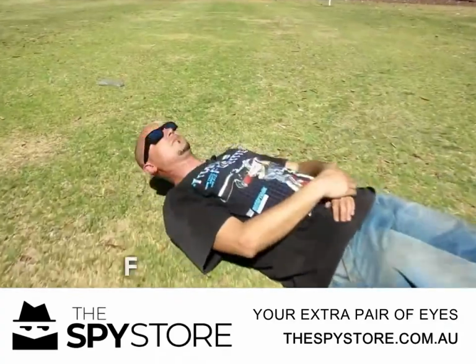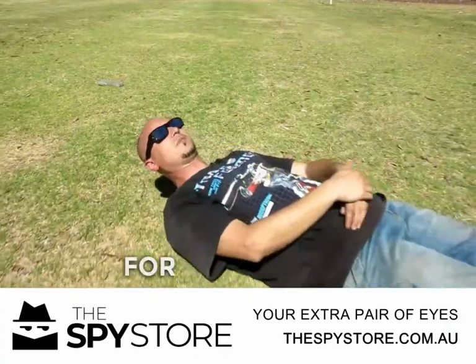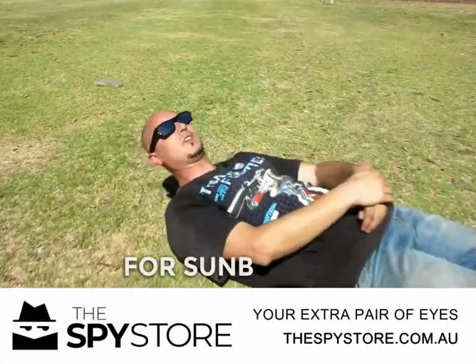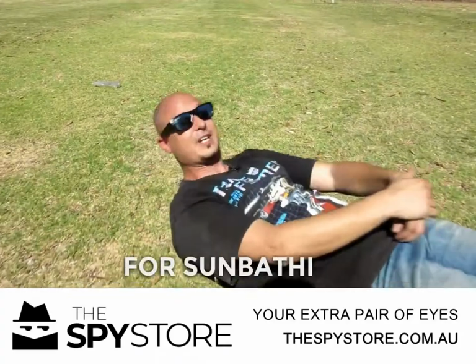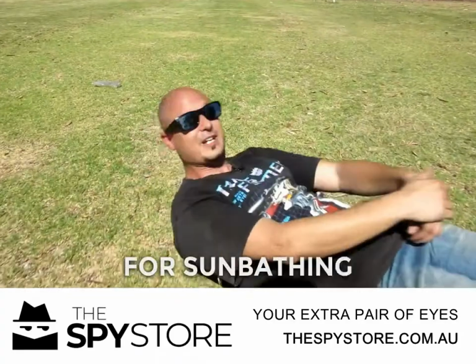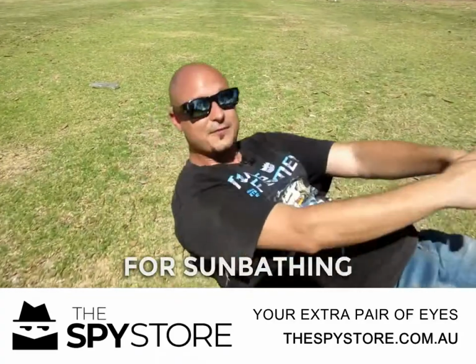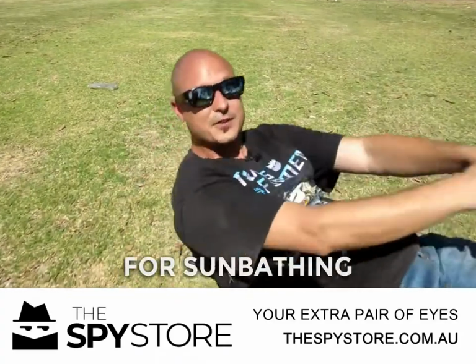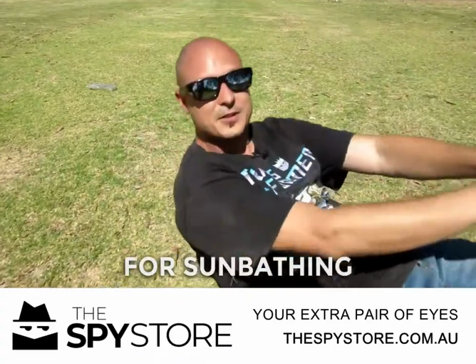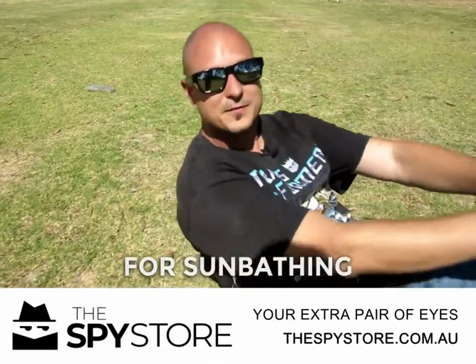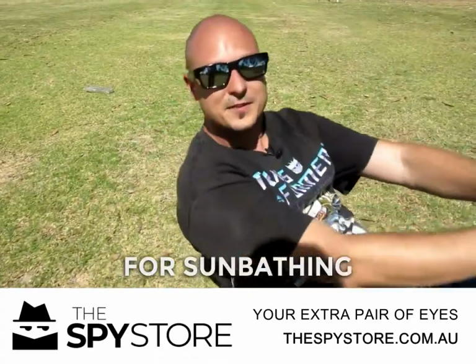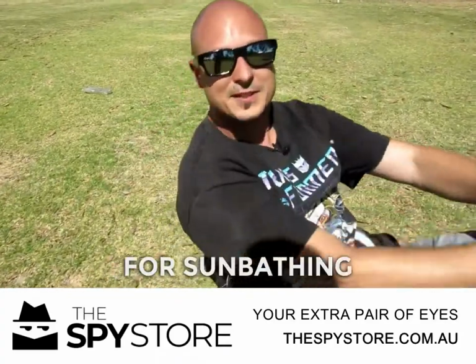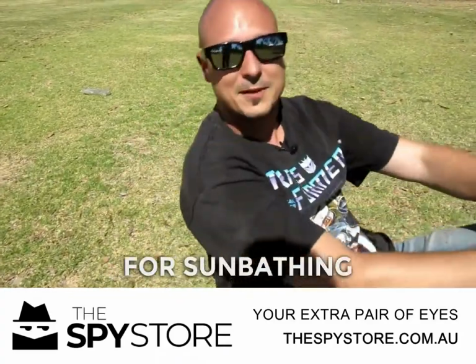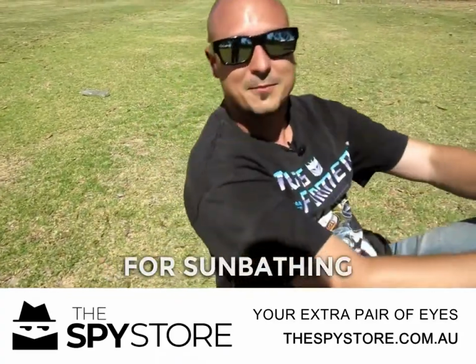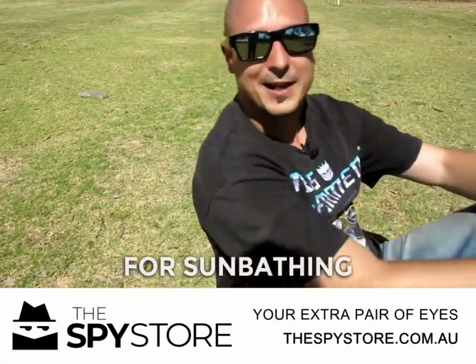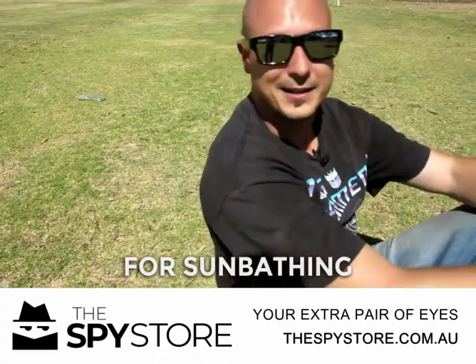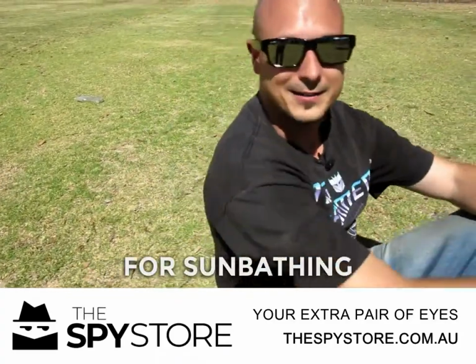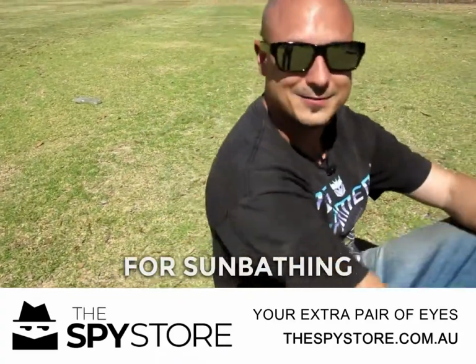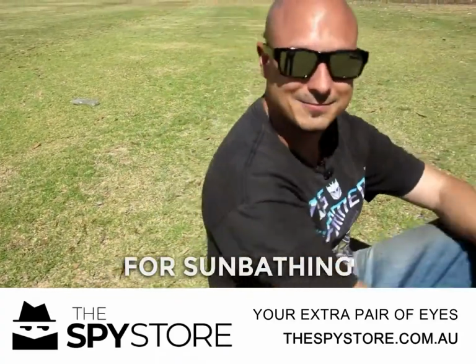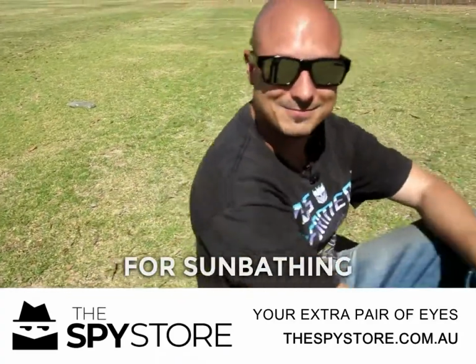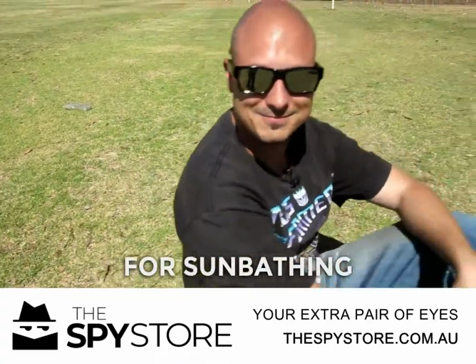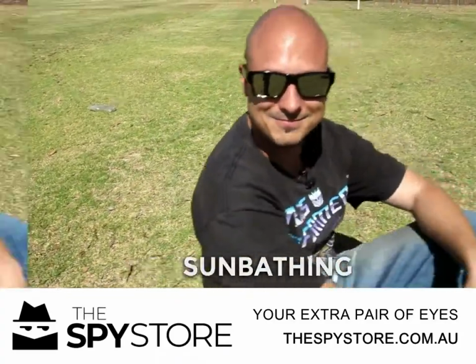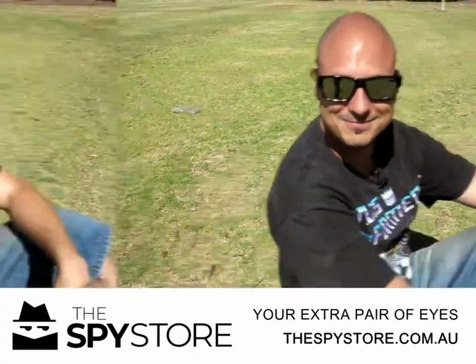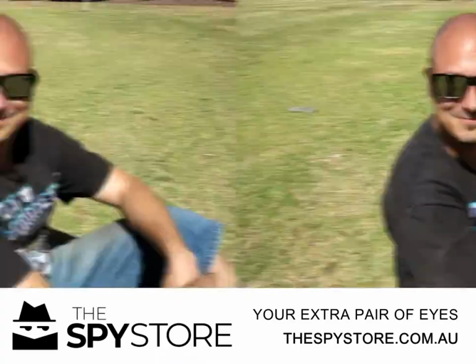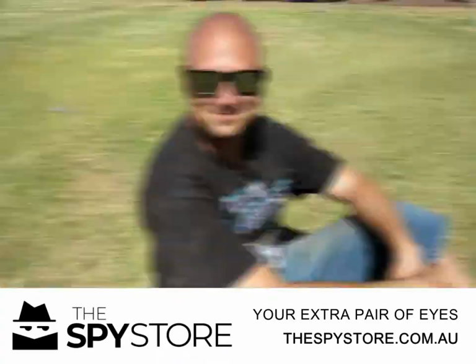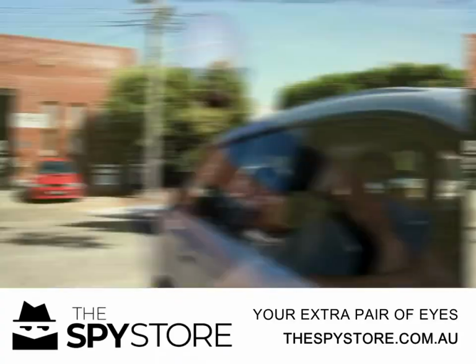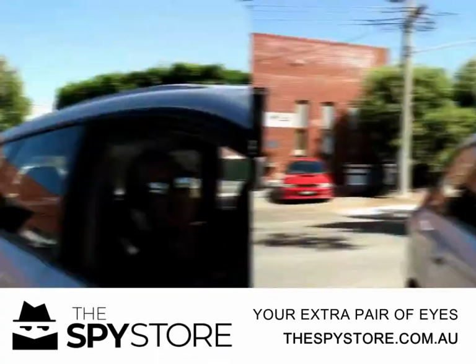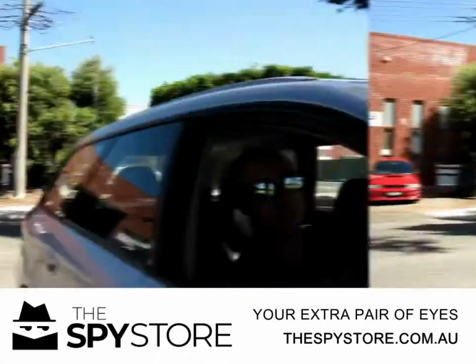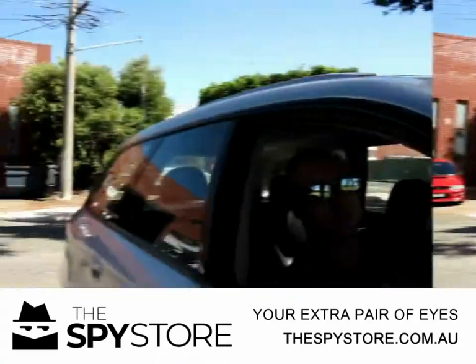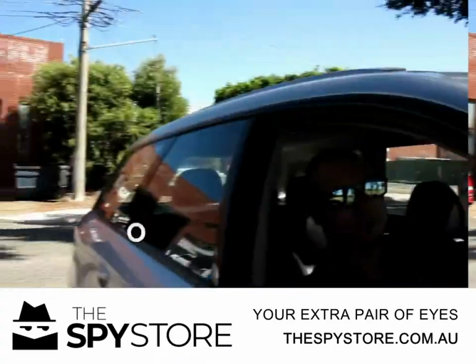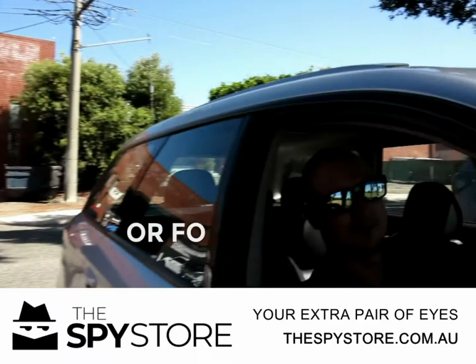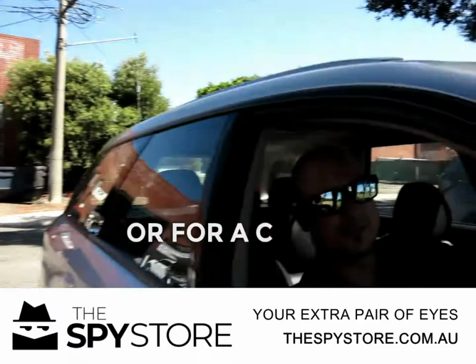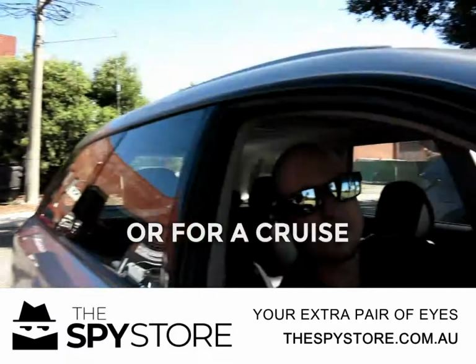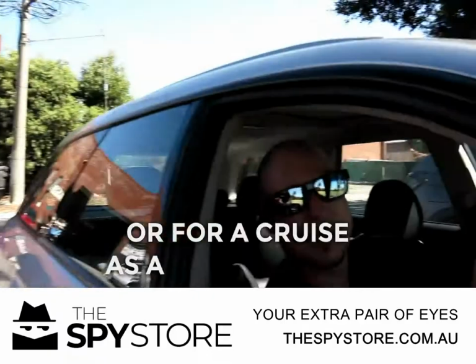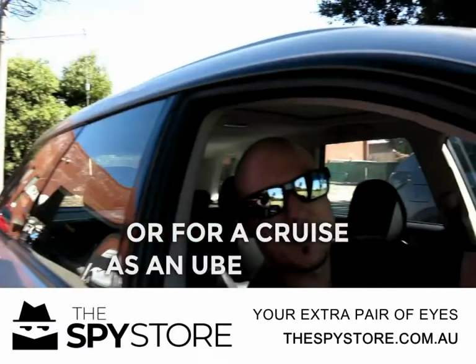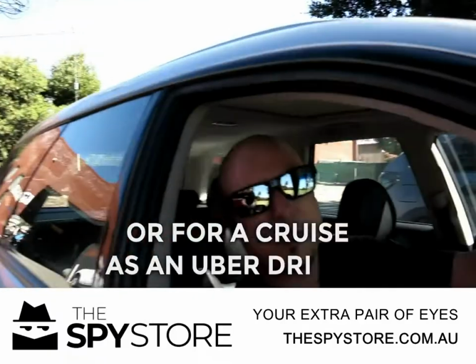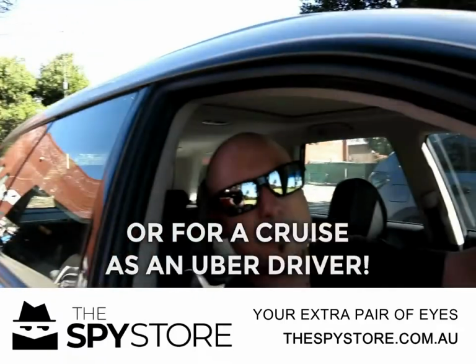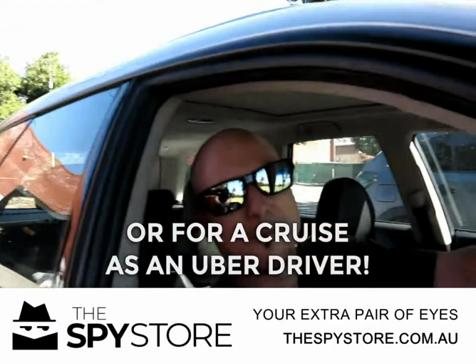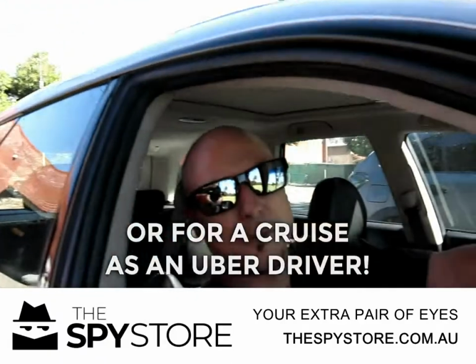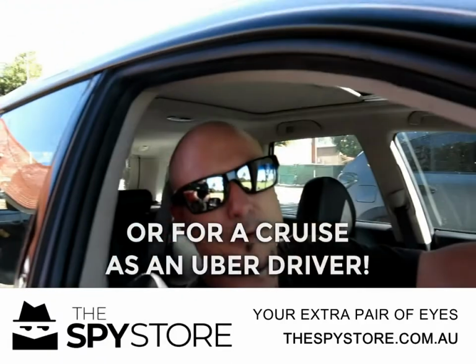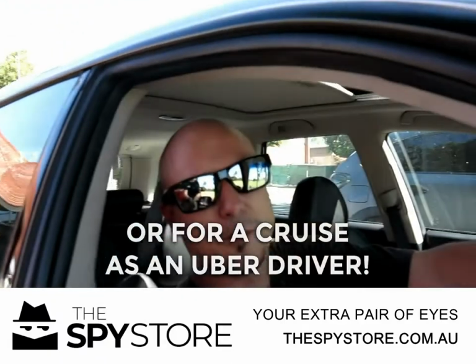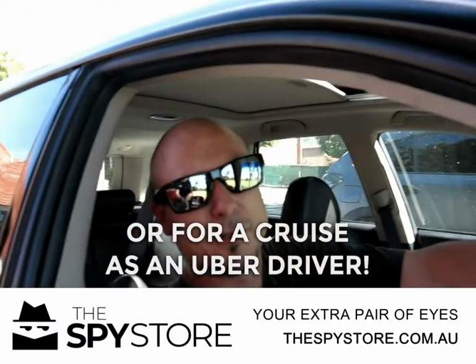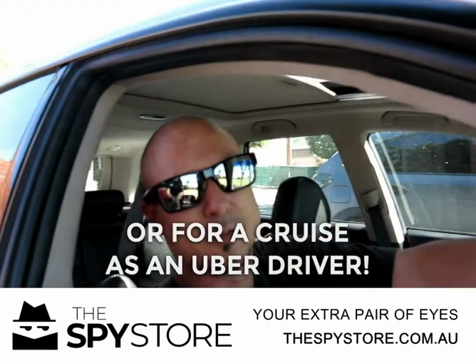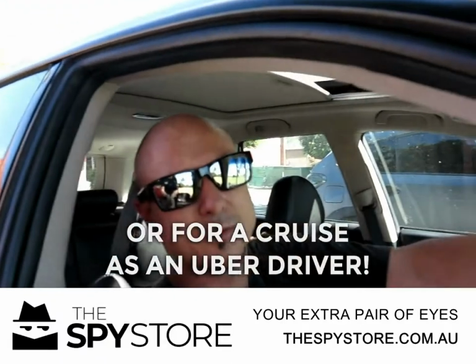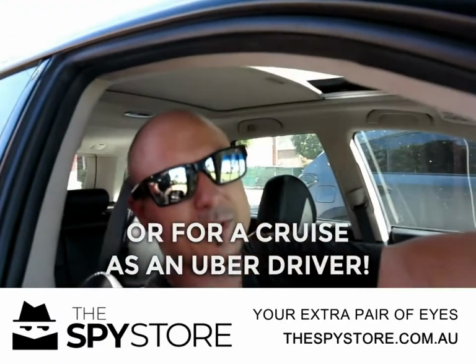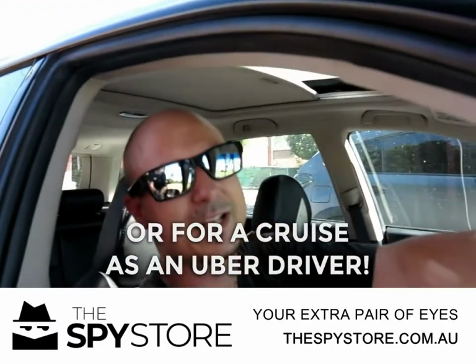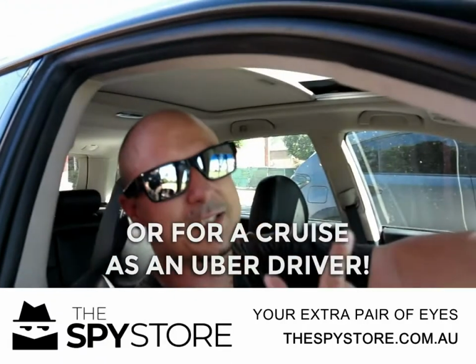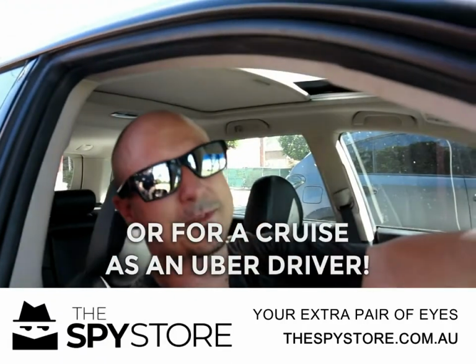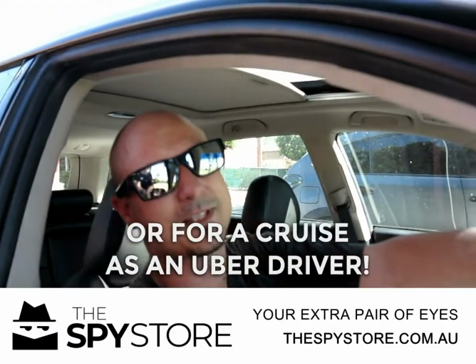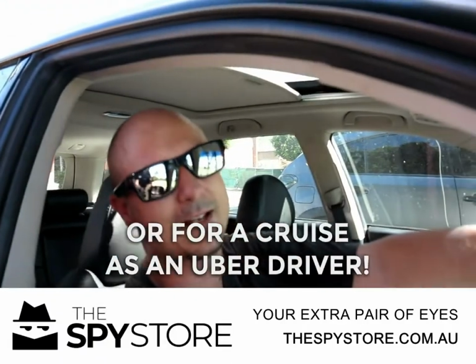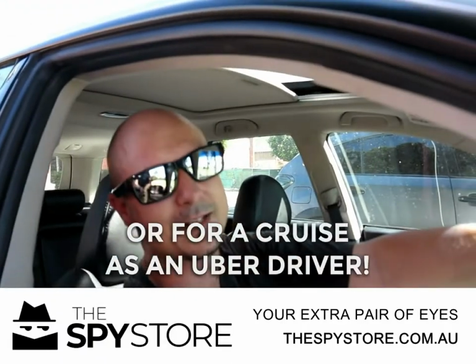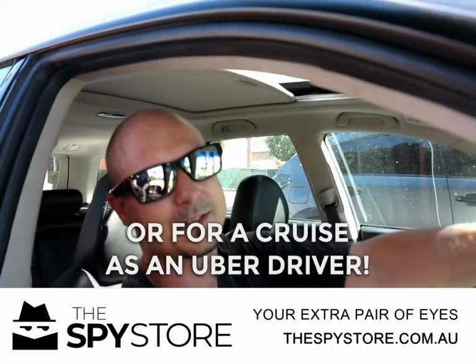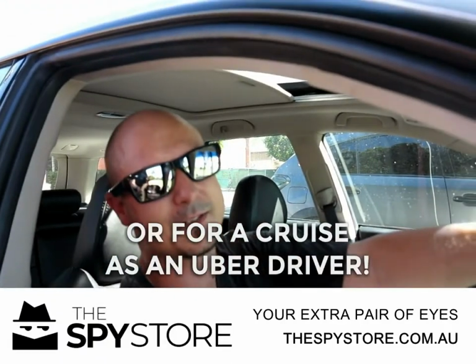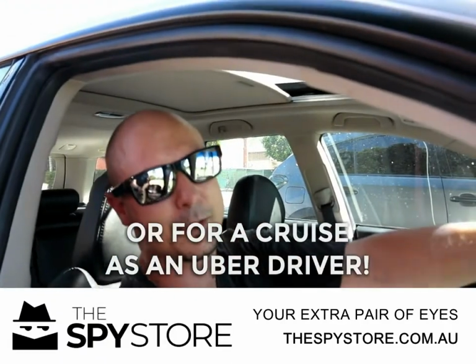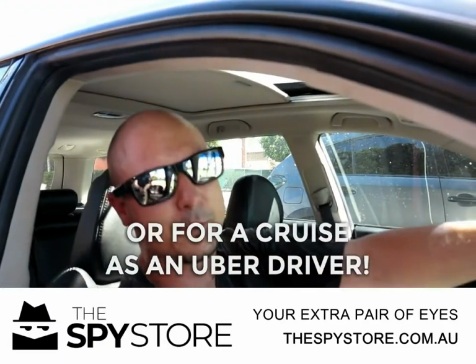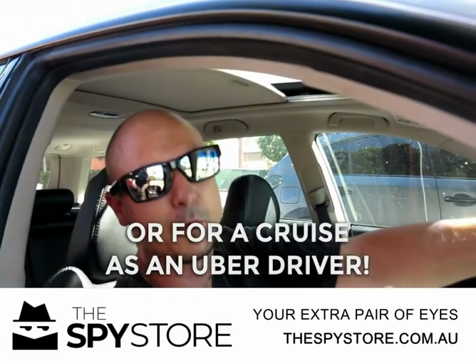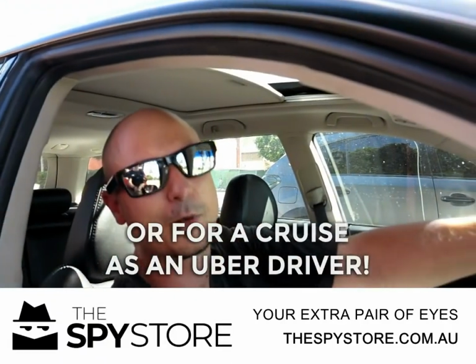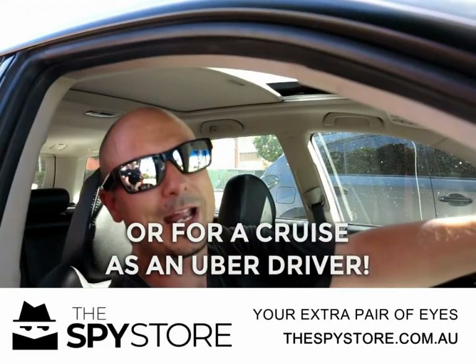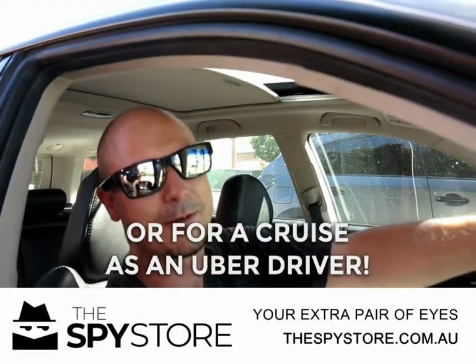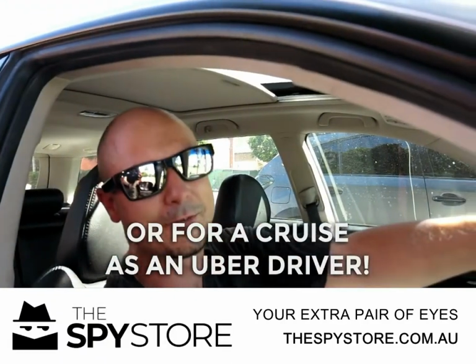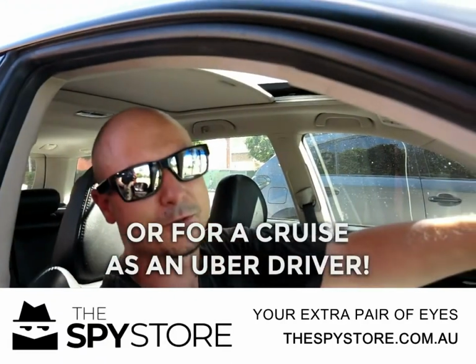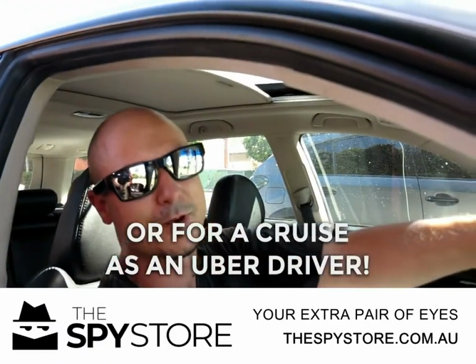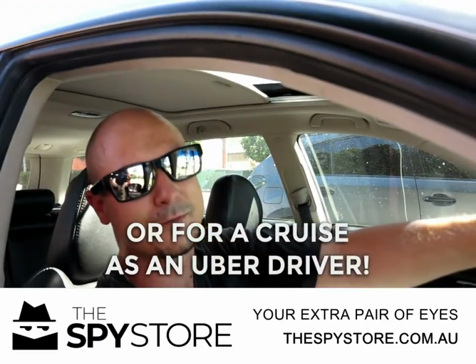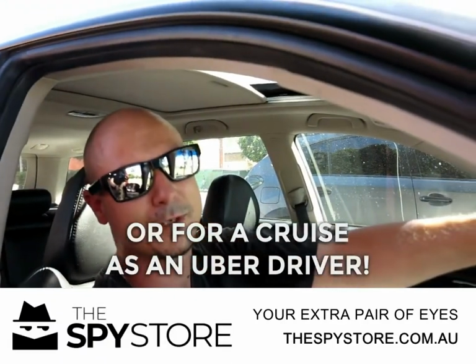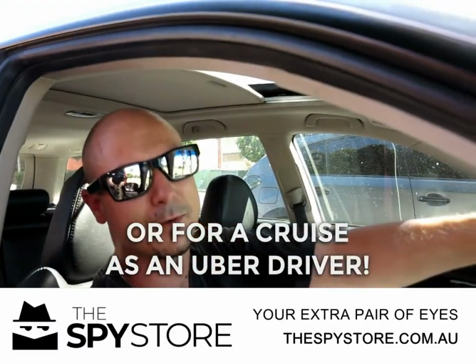You can even use them for sunboats. Maybe you're going out for a cruise — you want to get some sunglasses so you record every drive you've got on.